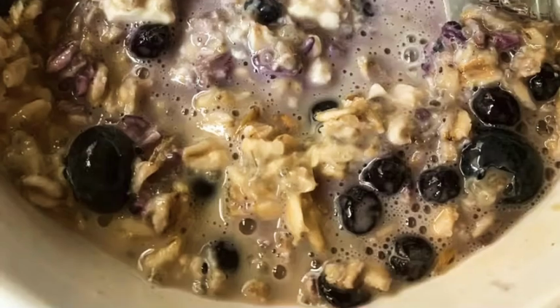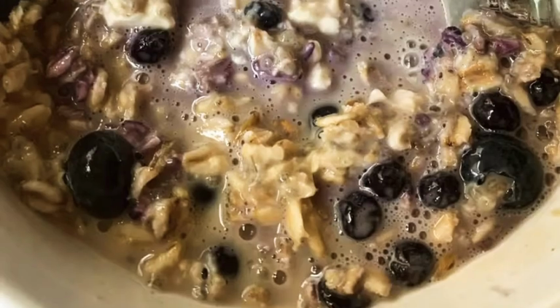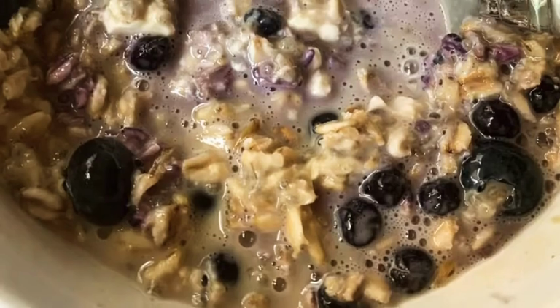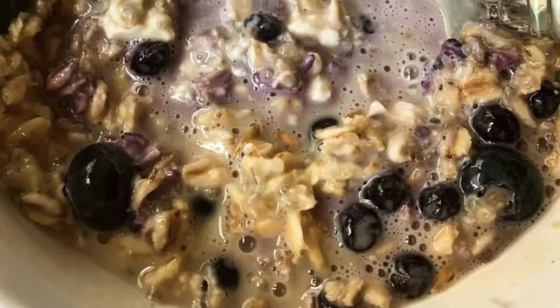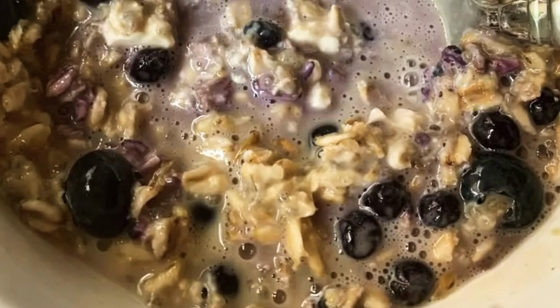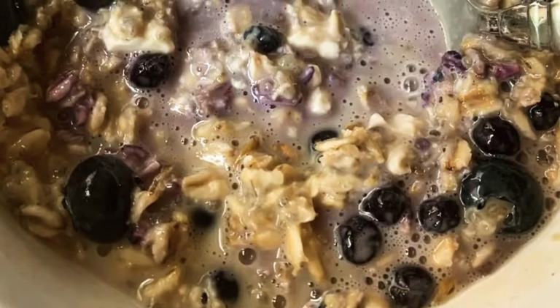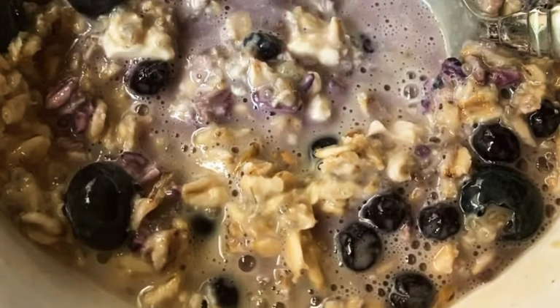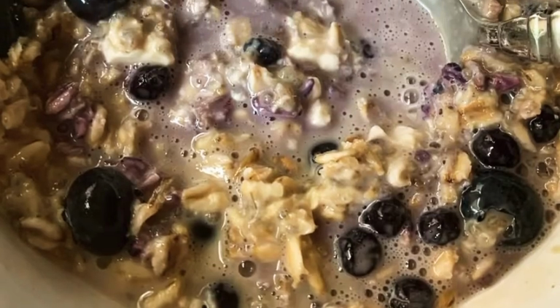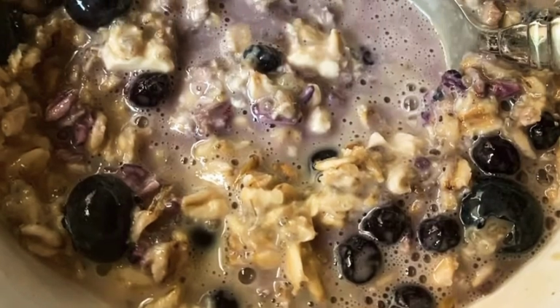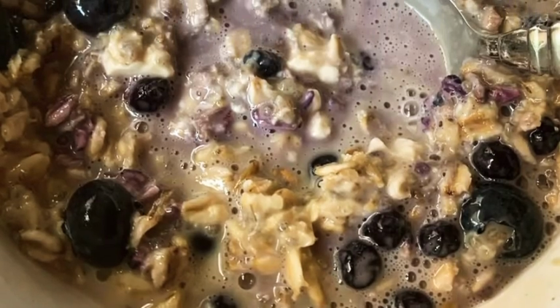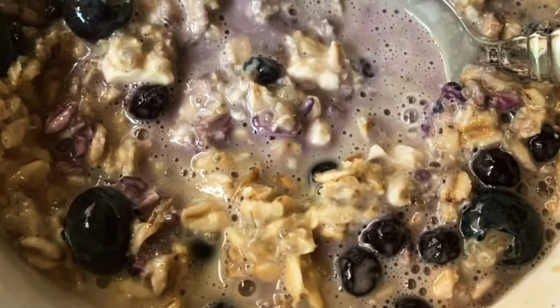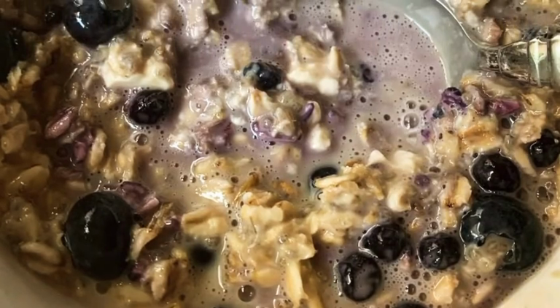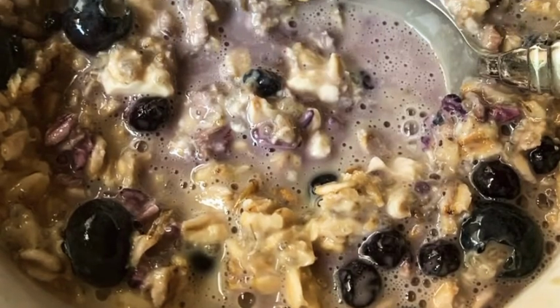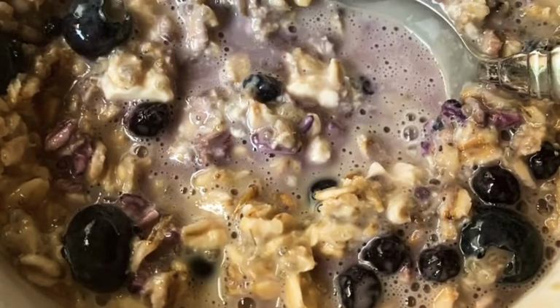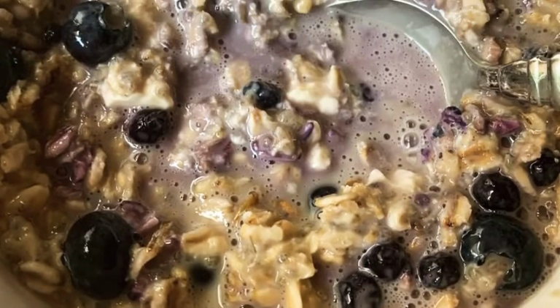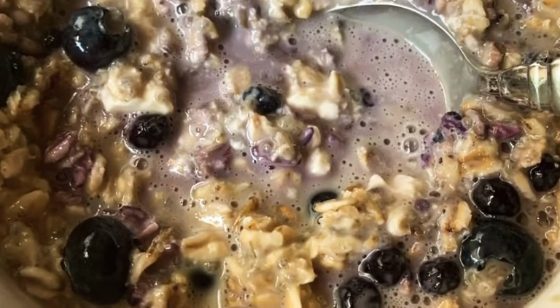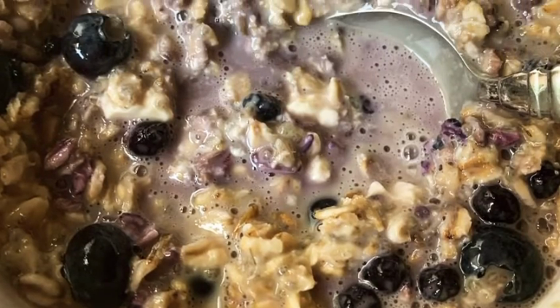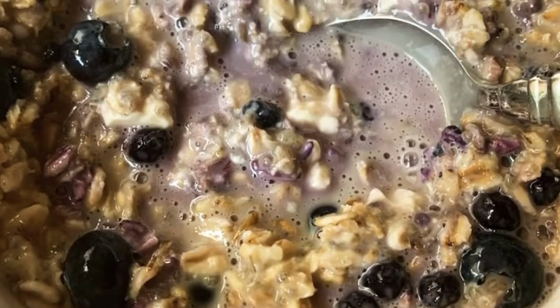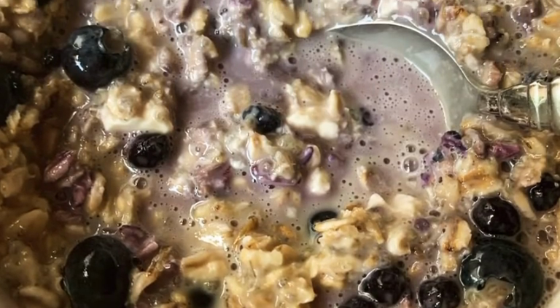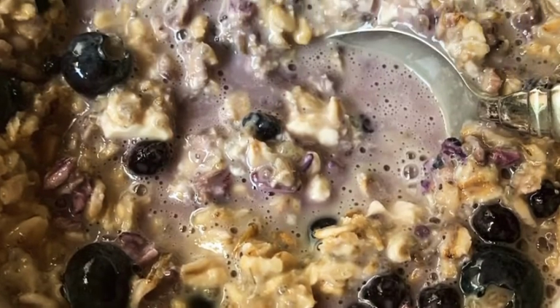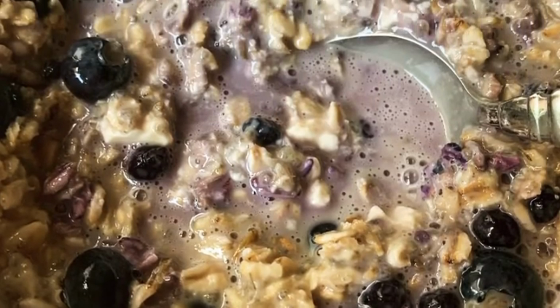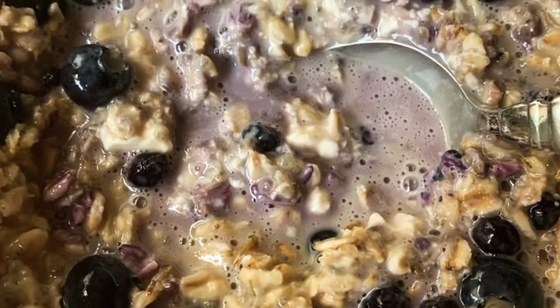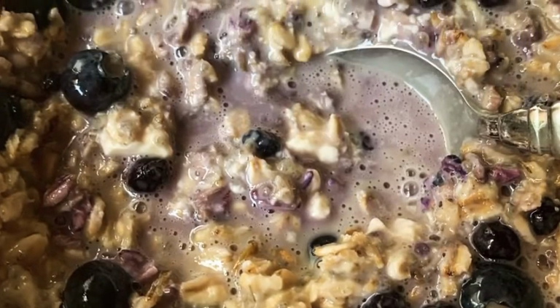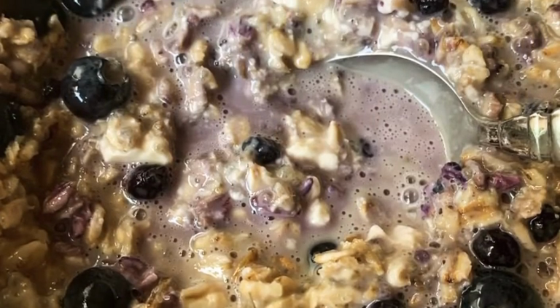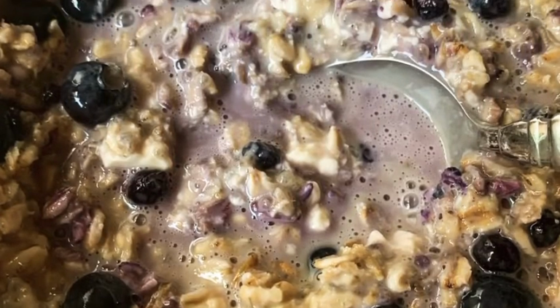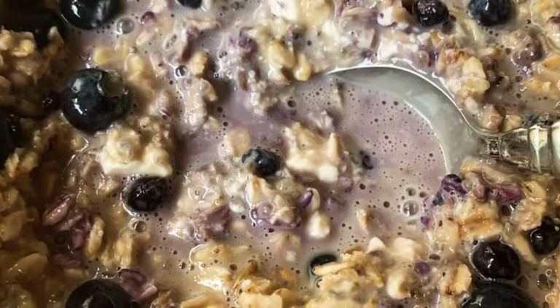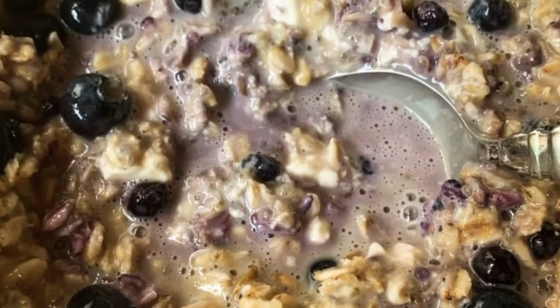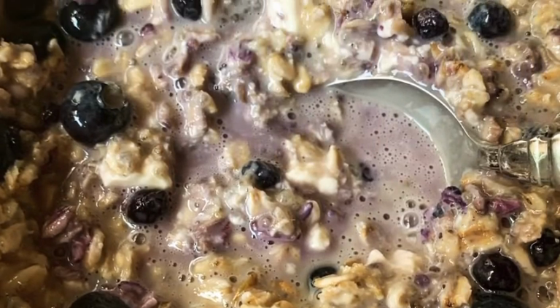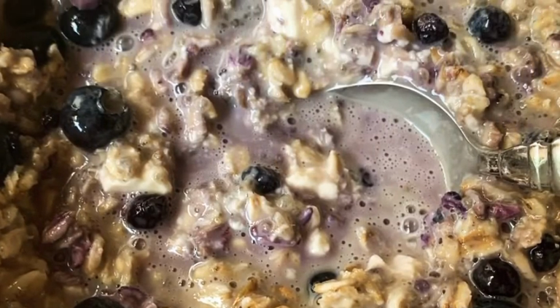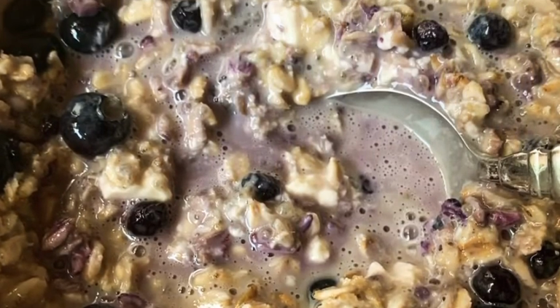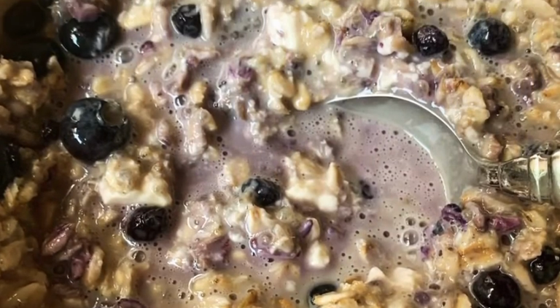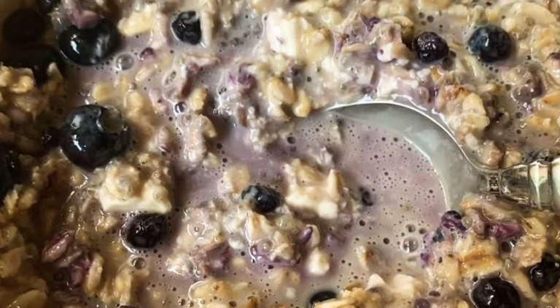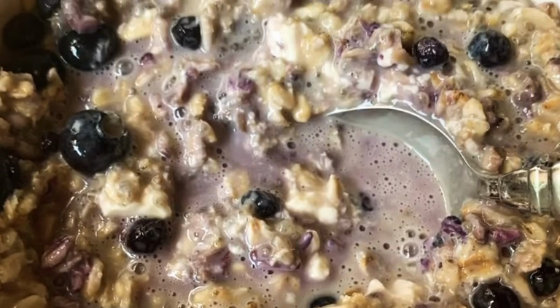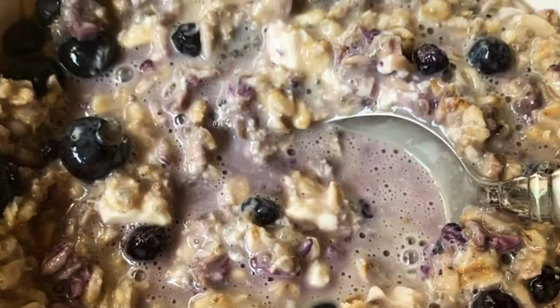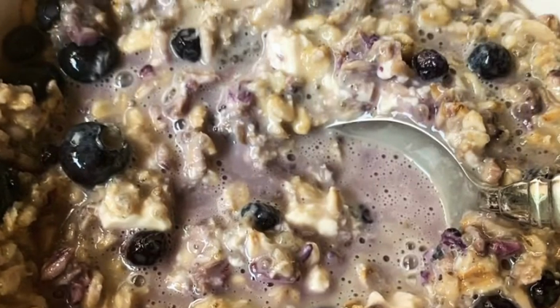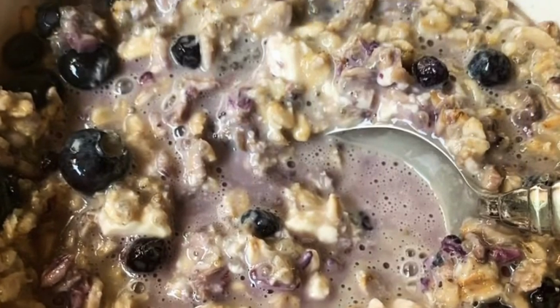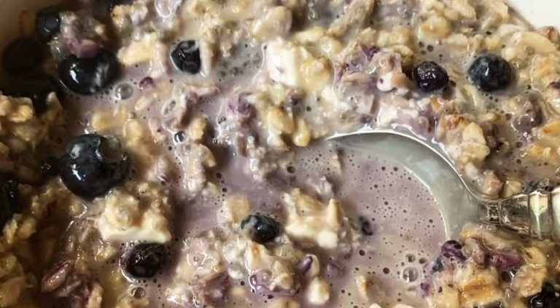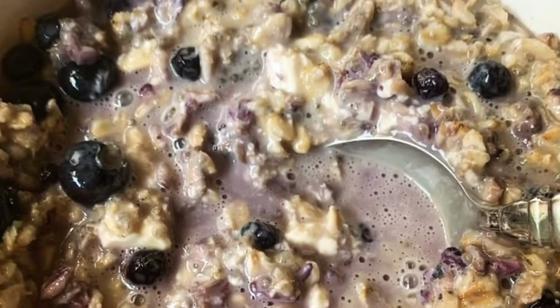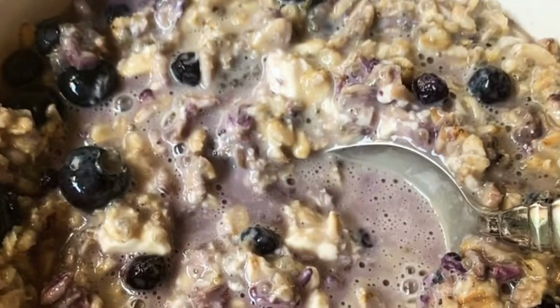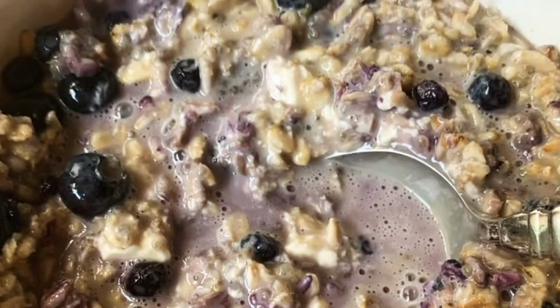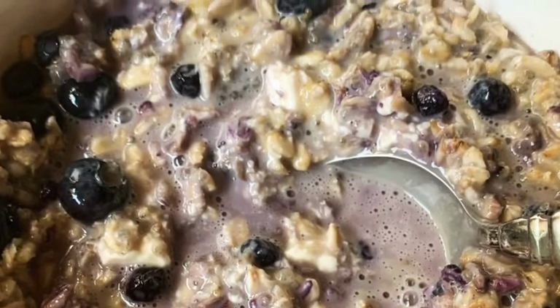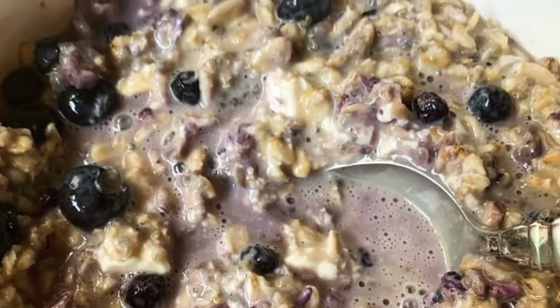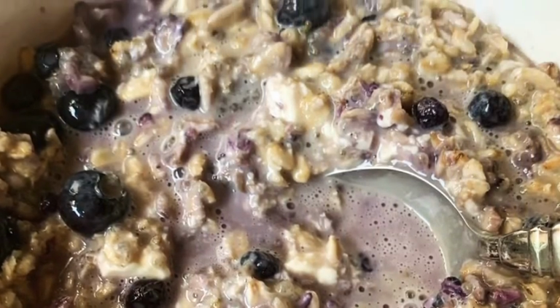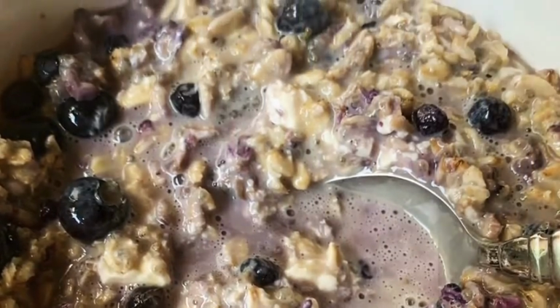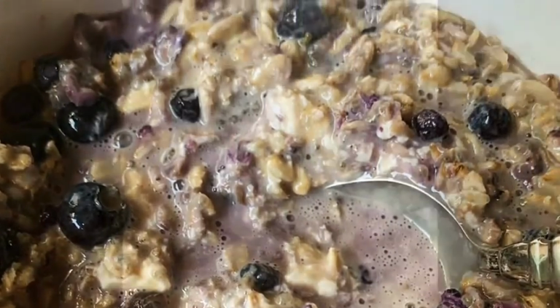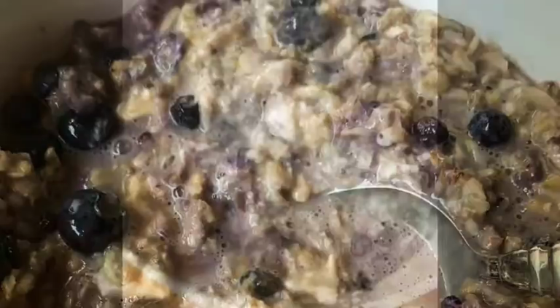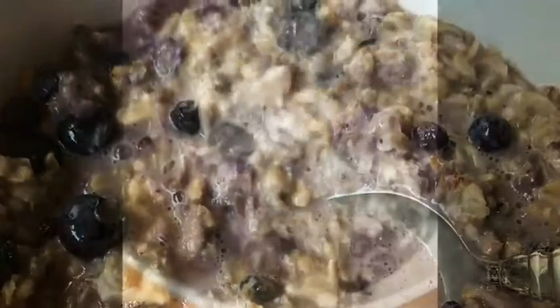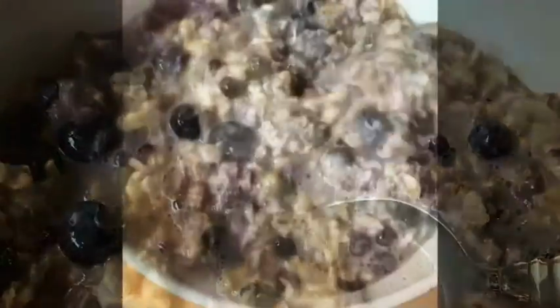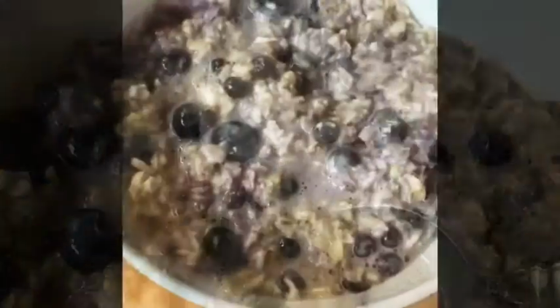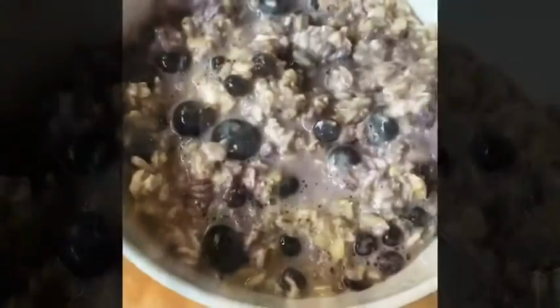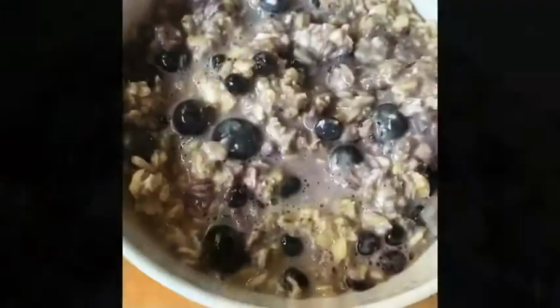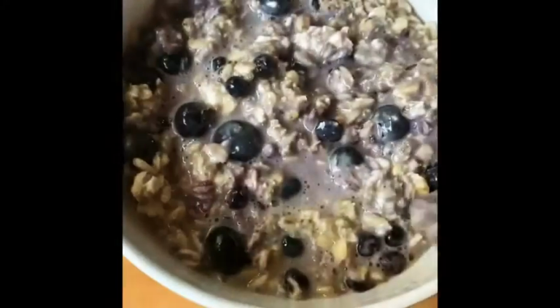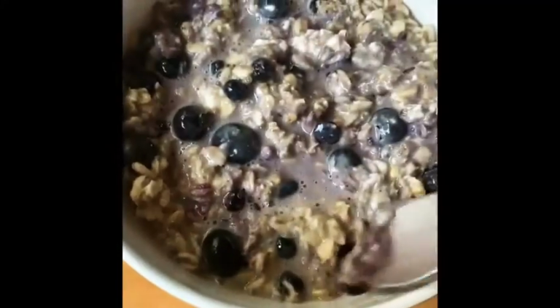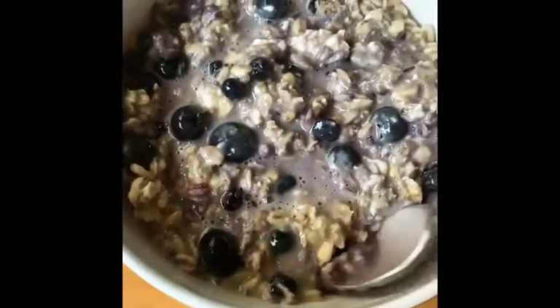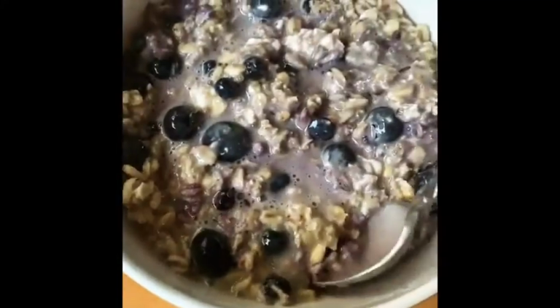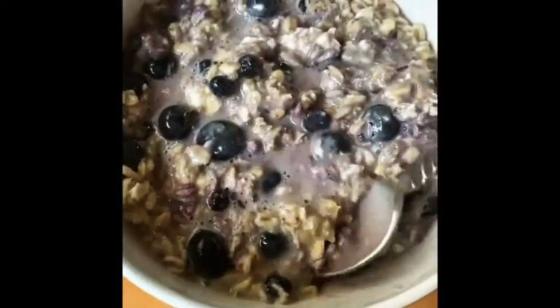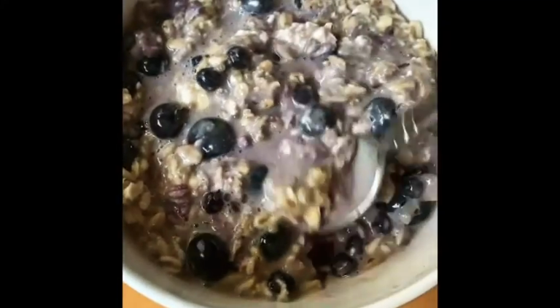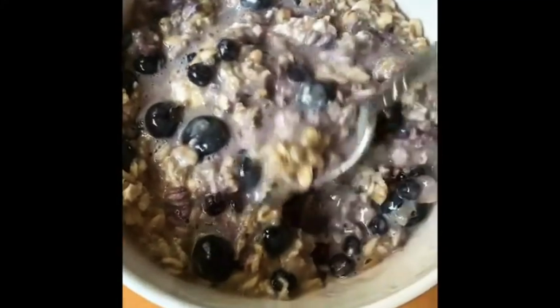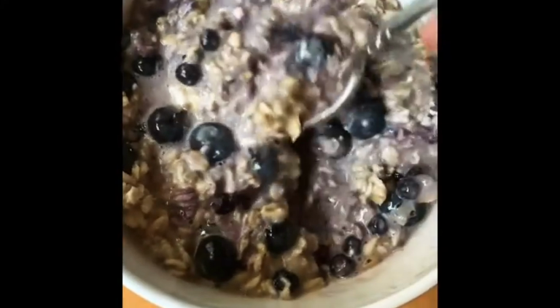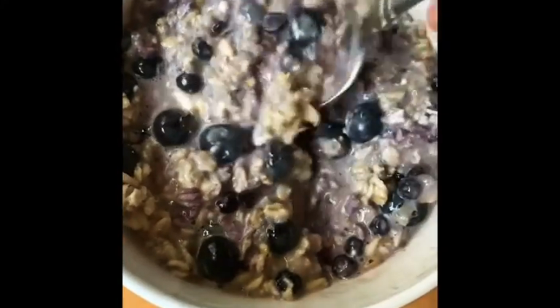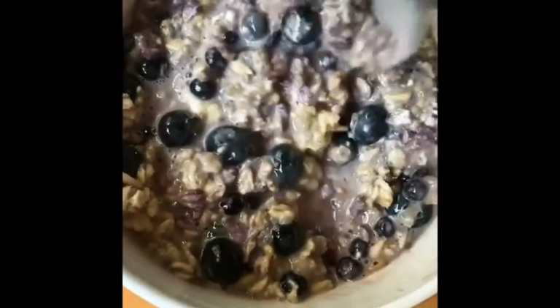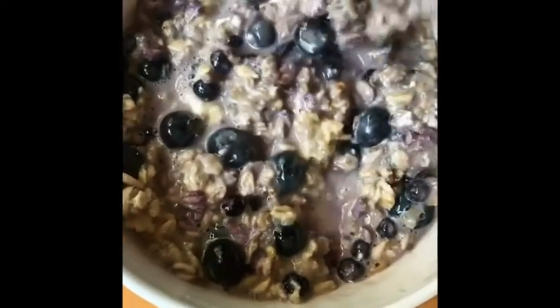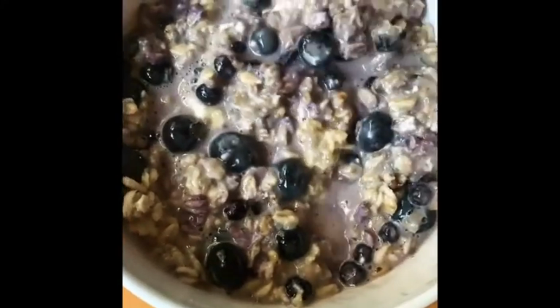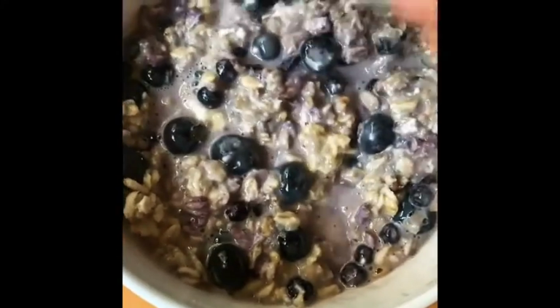Hey guys, welcome to Avery's Kitchen. My name is Avery, and today I'm going to show you all how to make these delicious blueberry overnight oats.